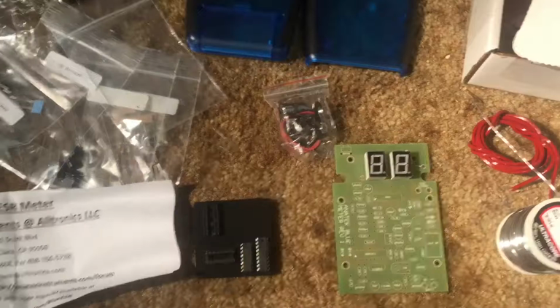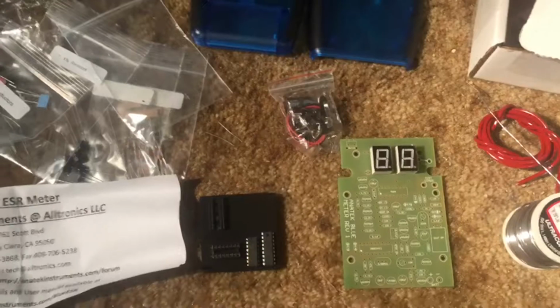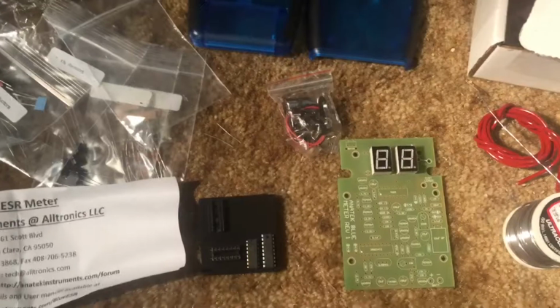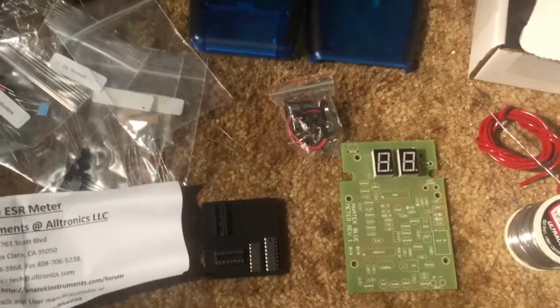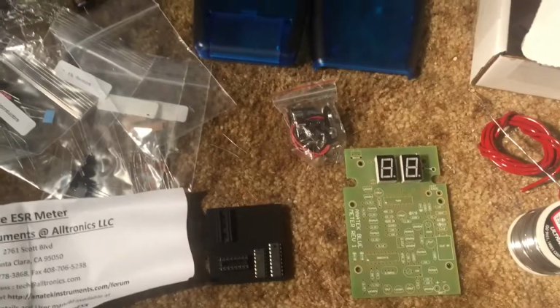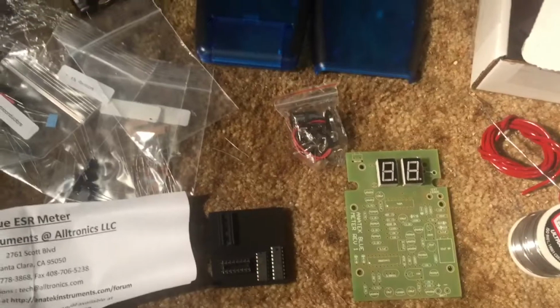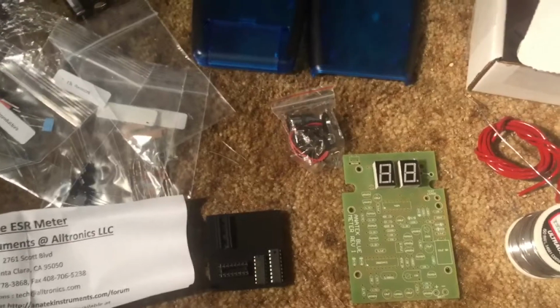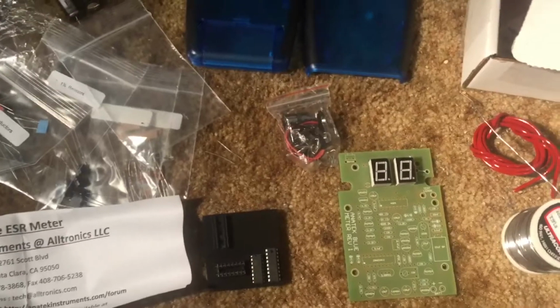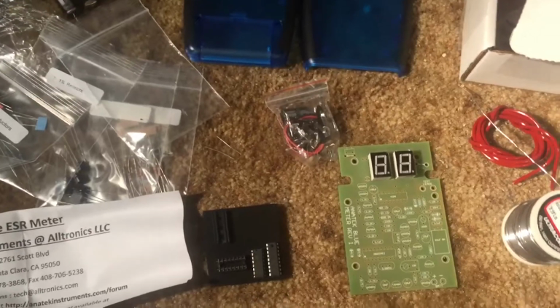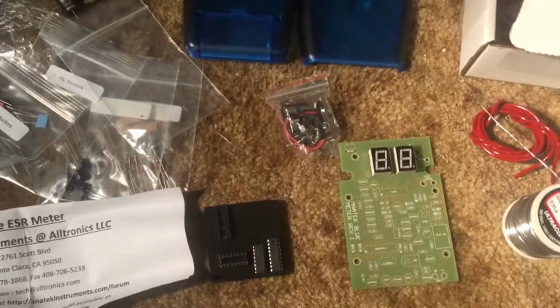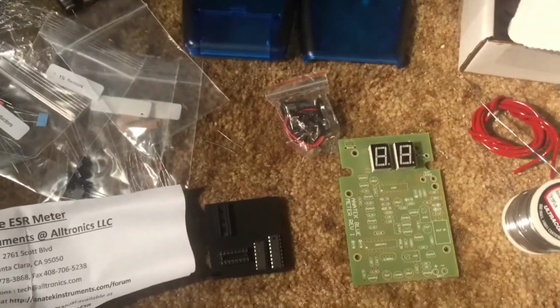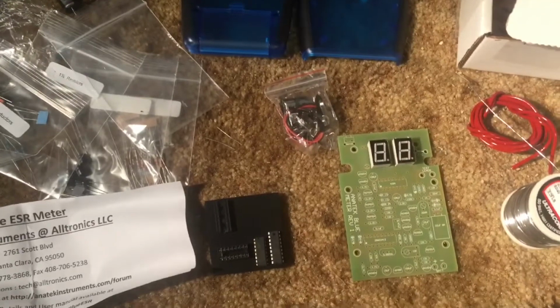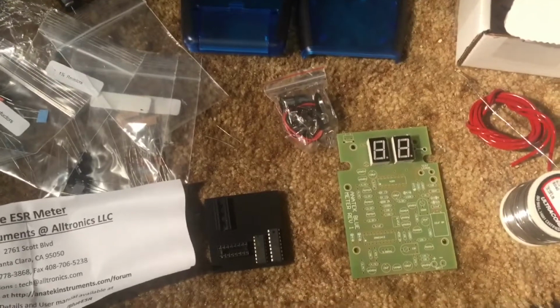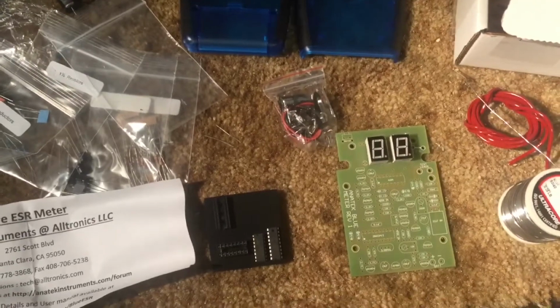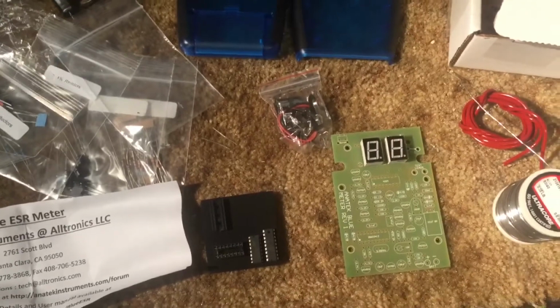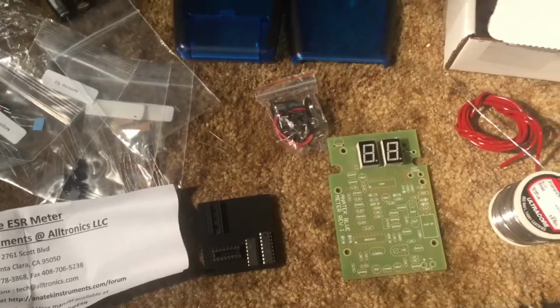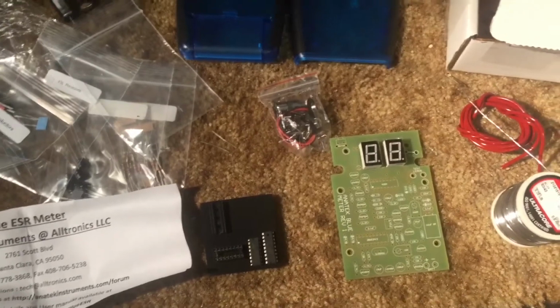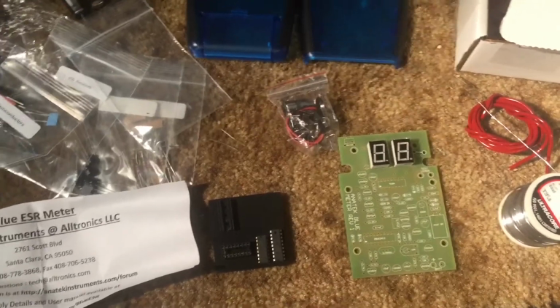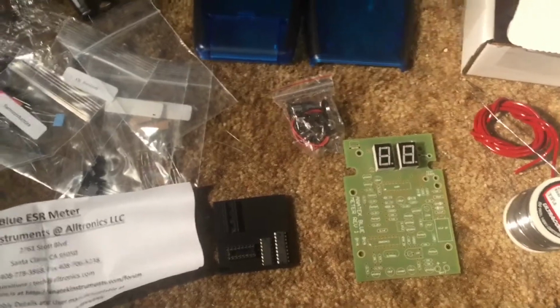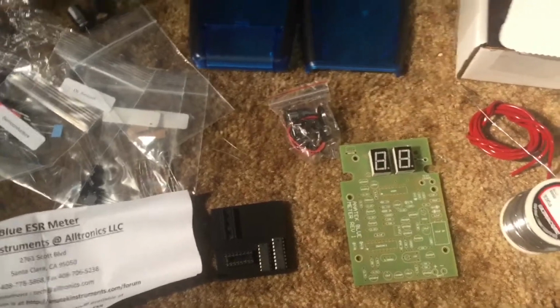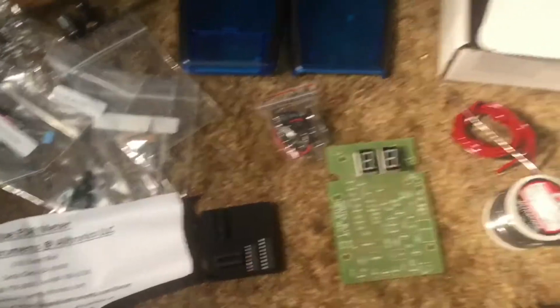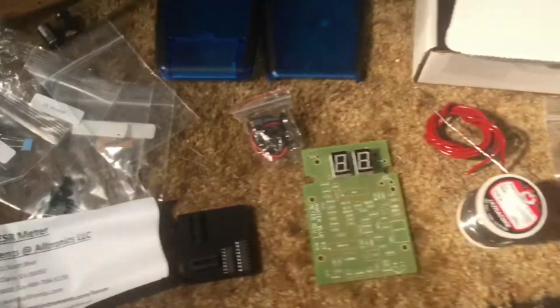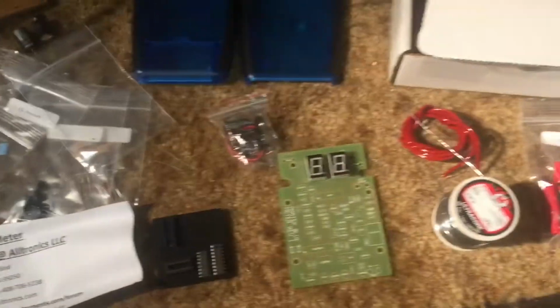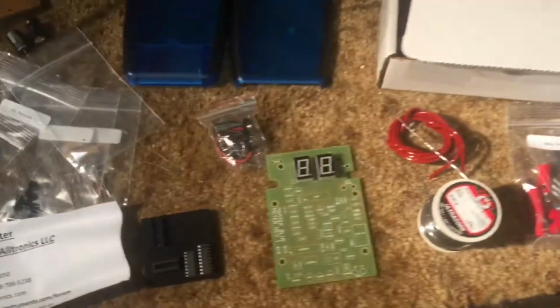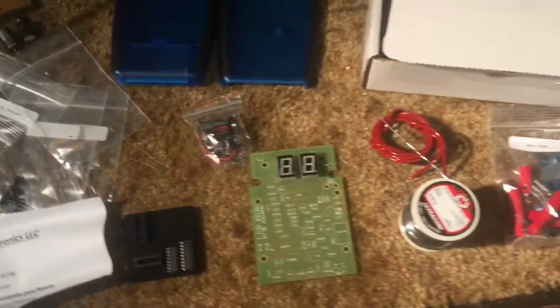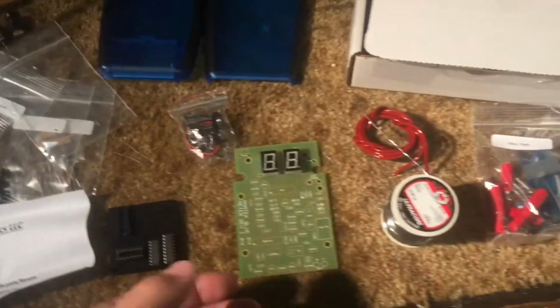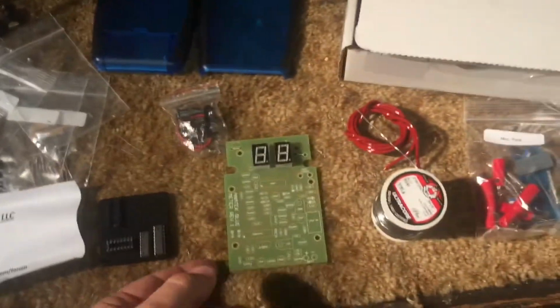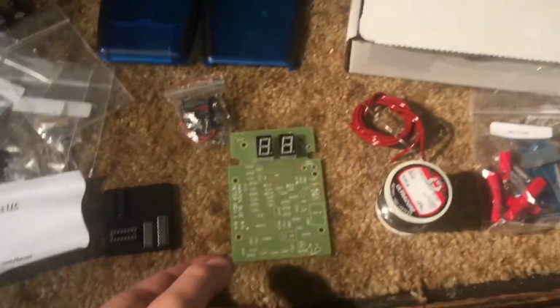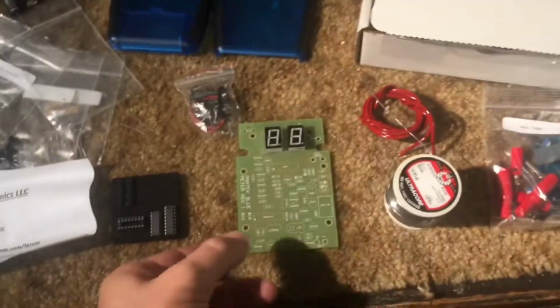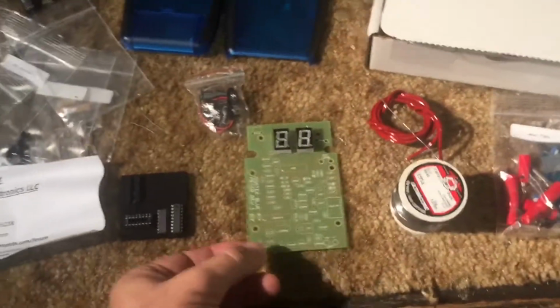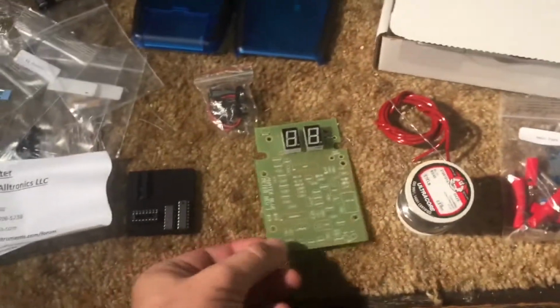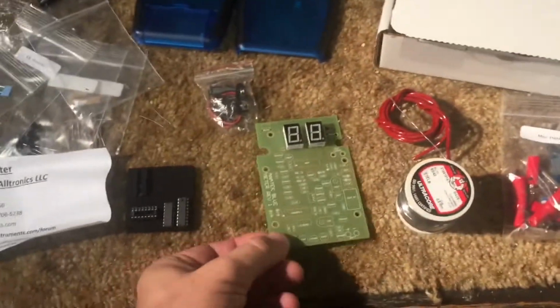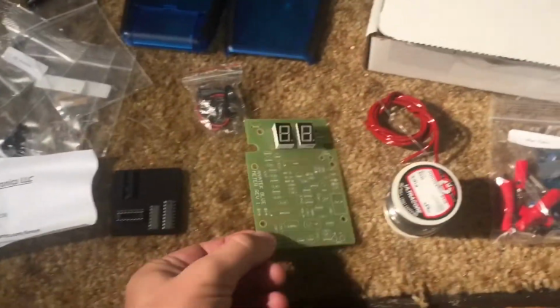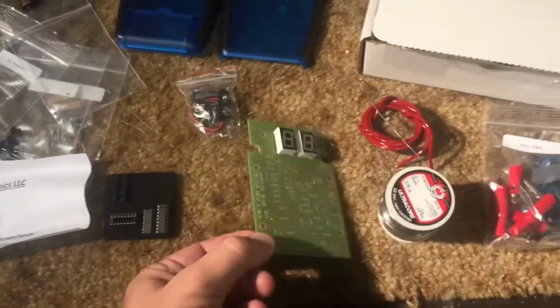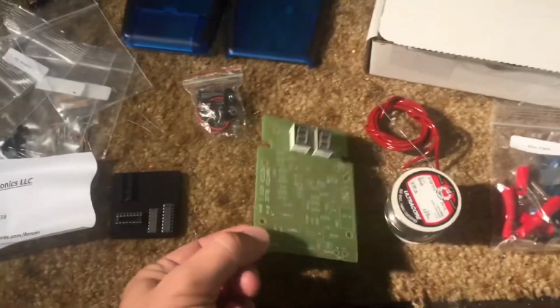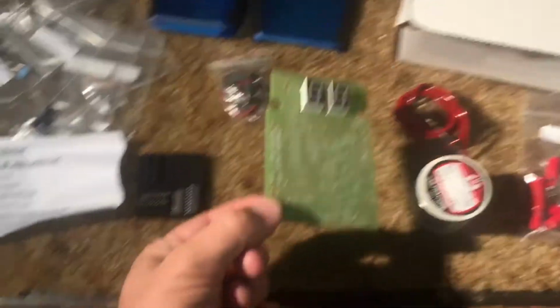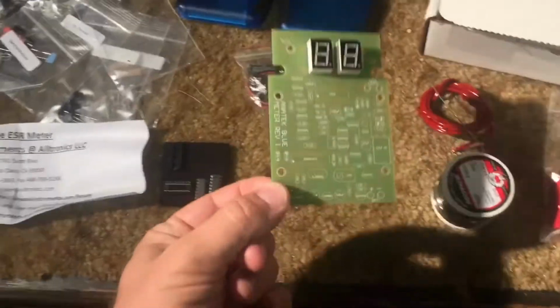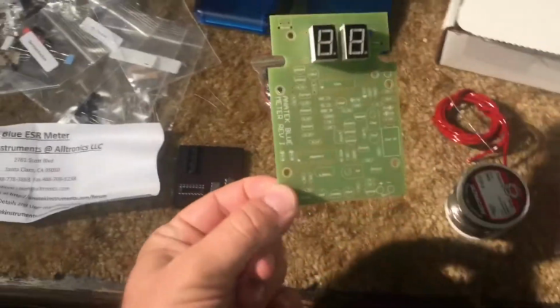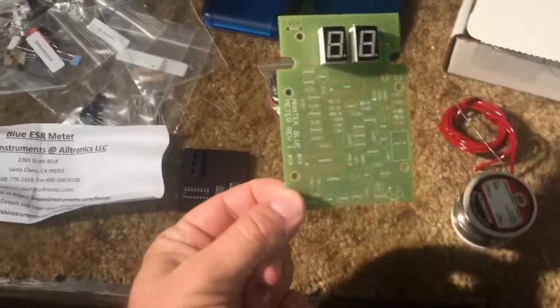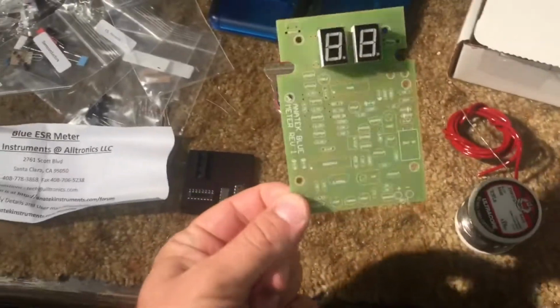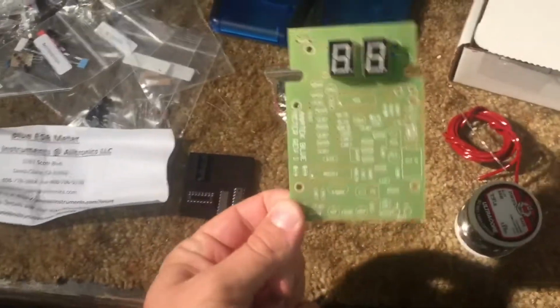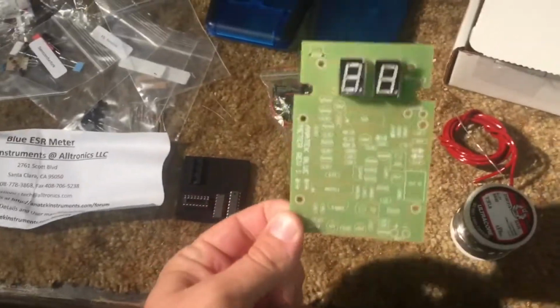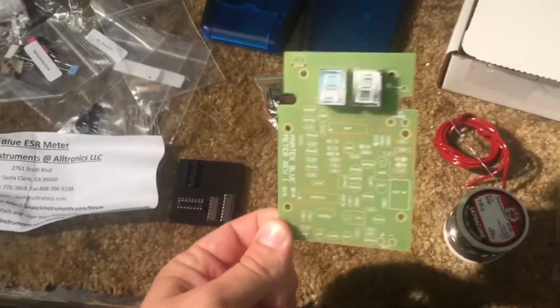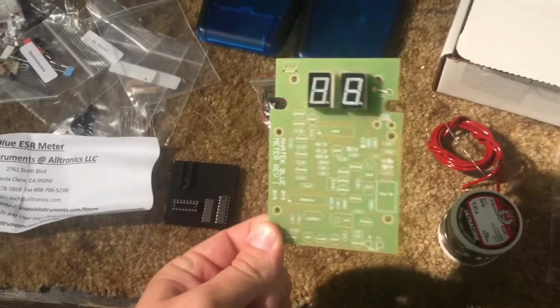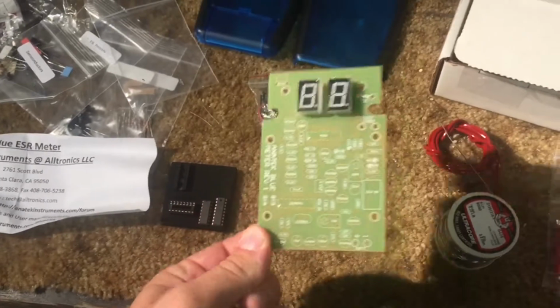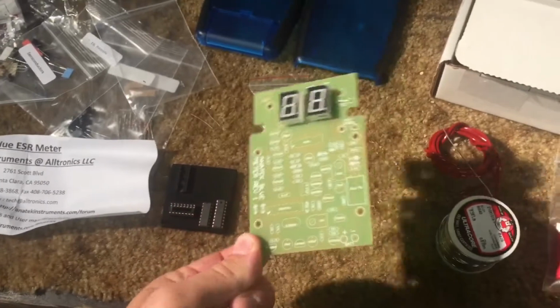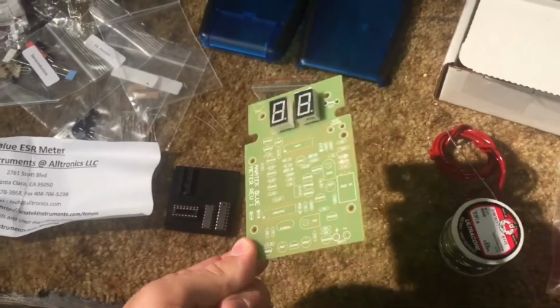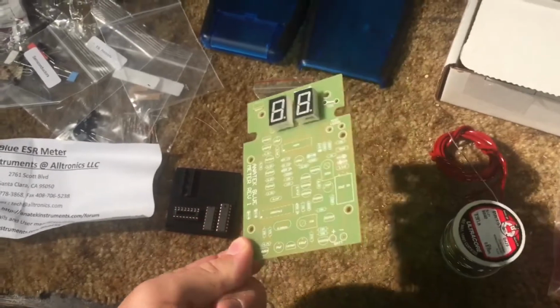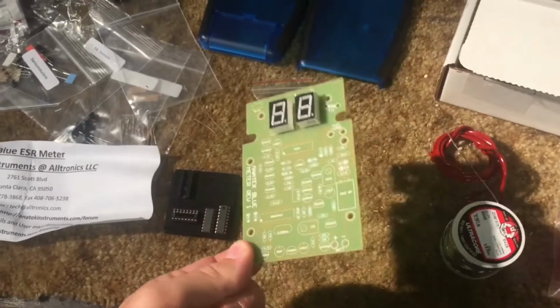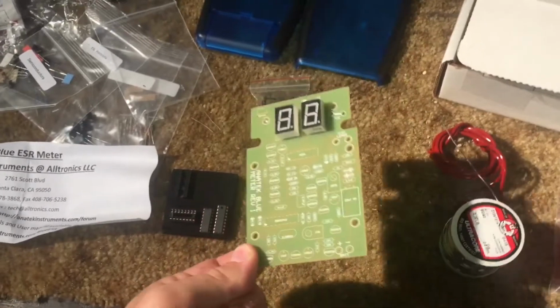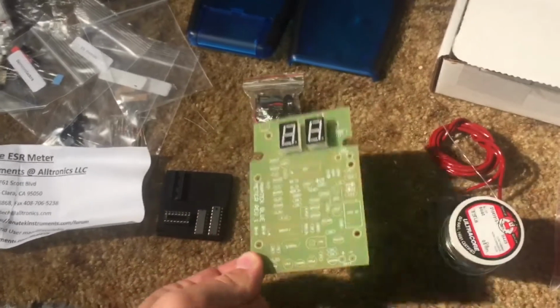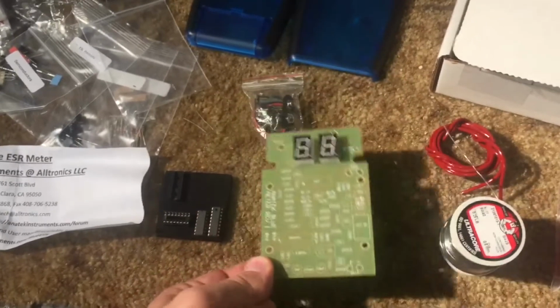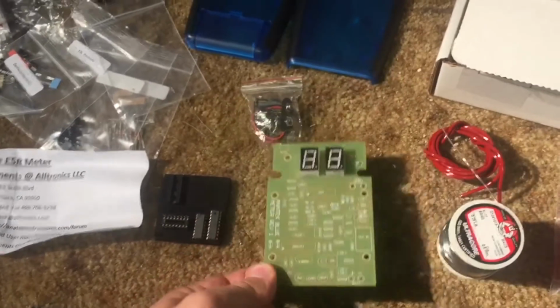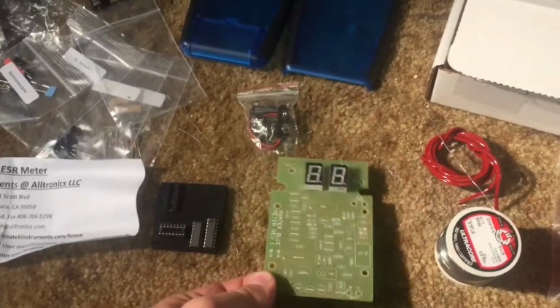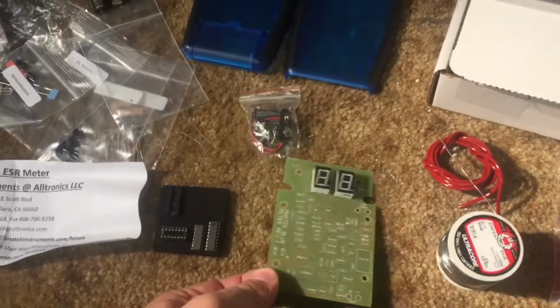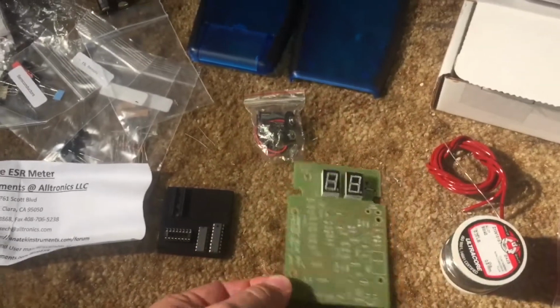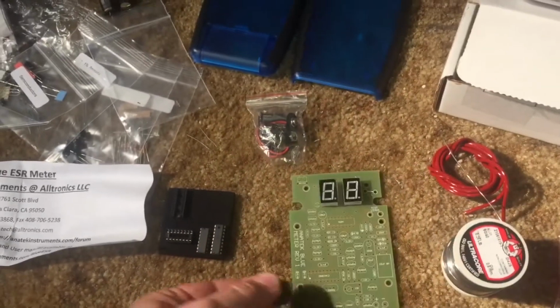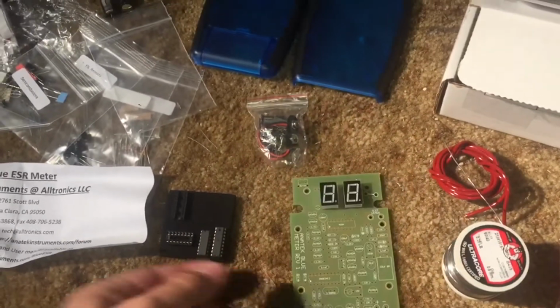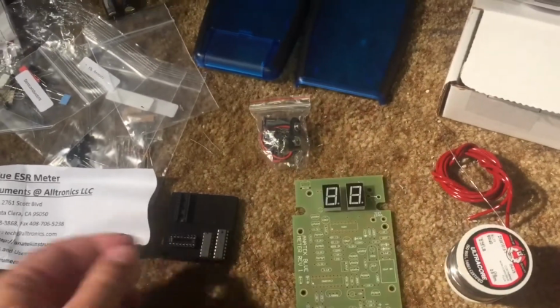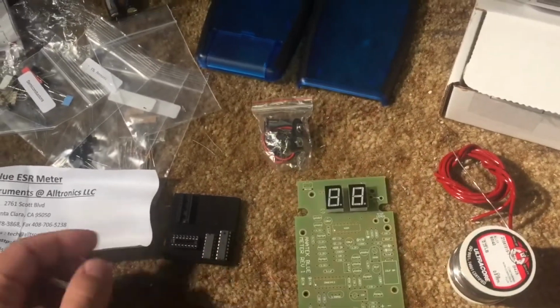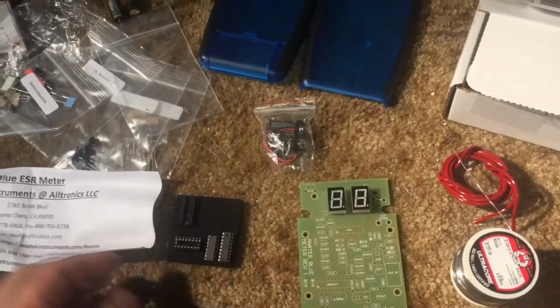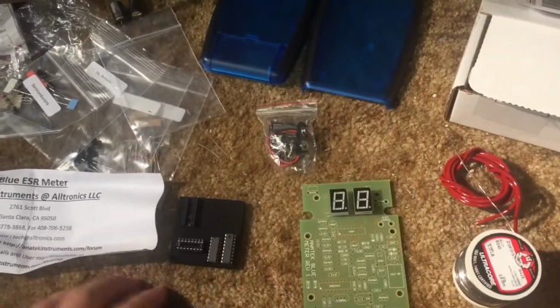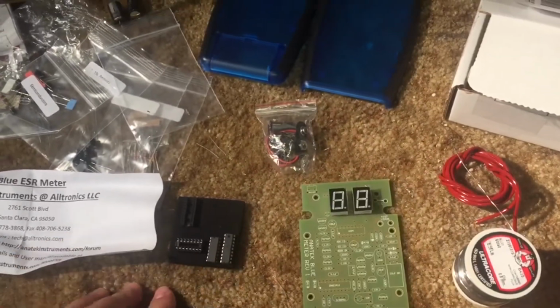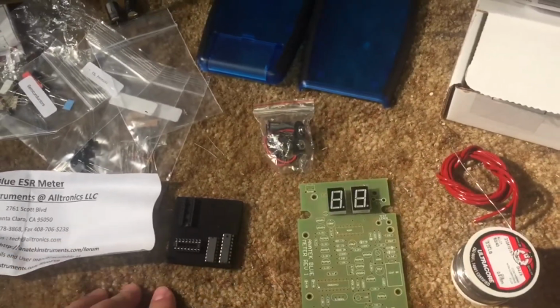Hey friends, Chris with Inside Hardware. Today we'll be looking at PCB mounting on a new board. Fun project. This is a blue ESR meter.